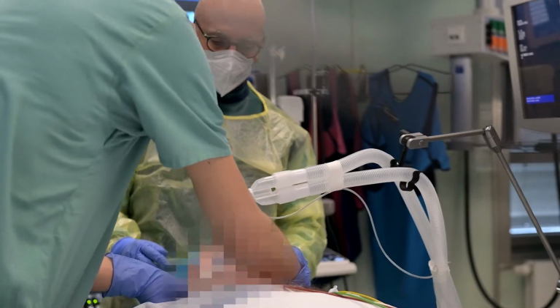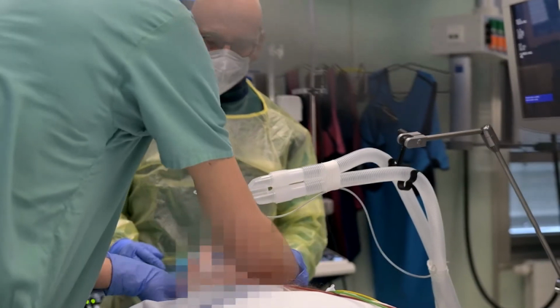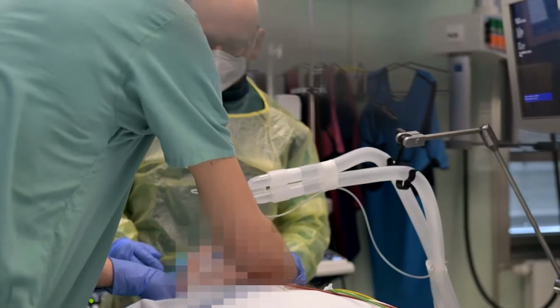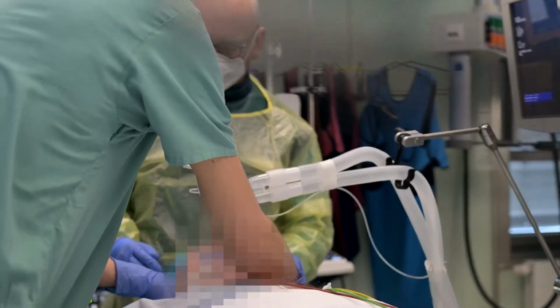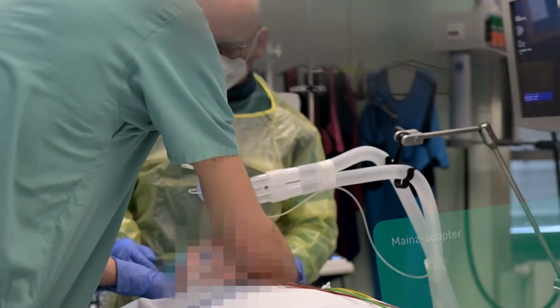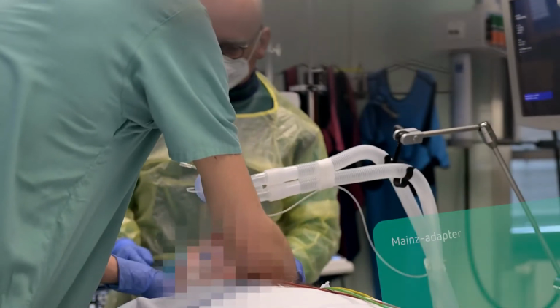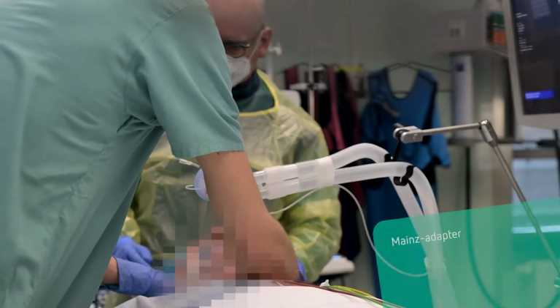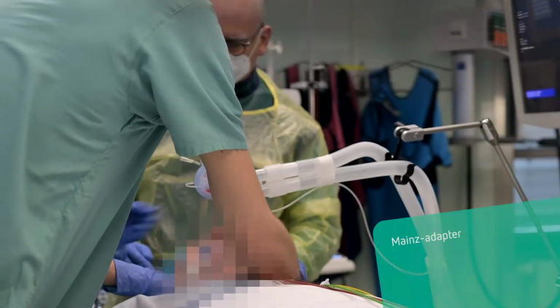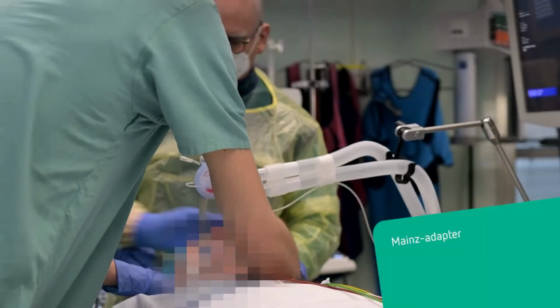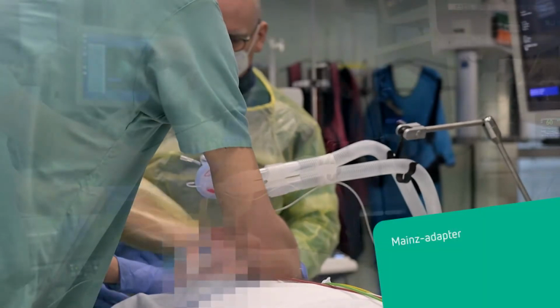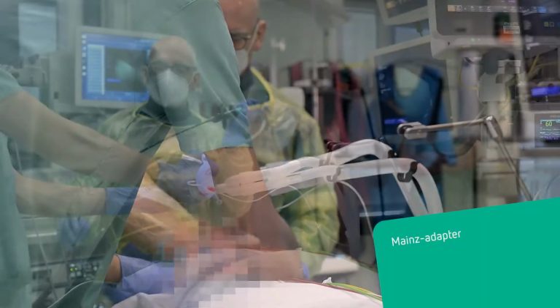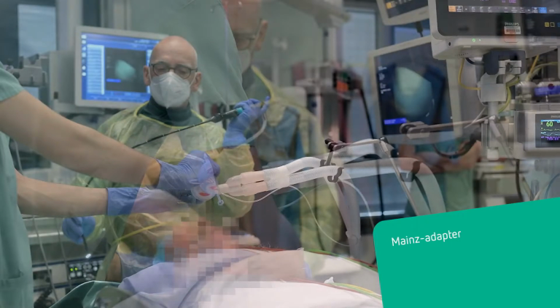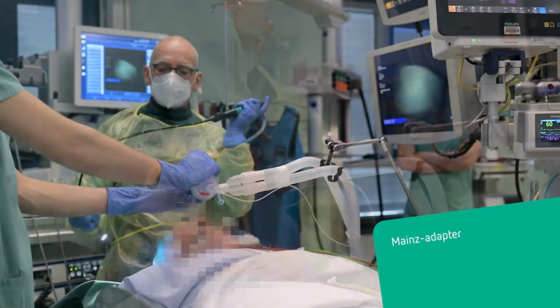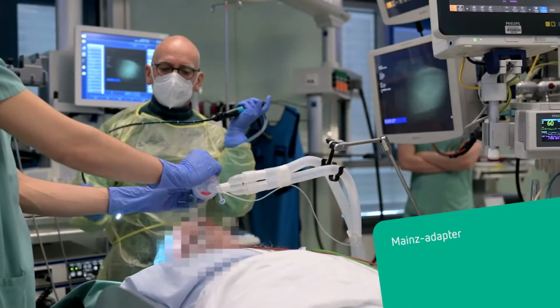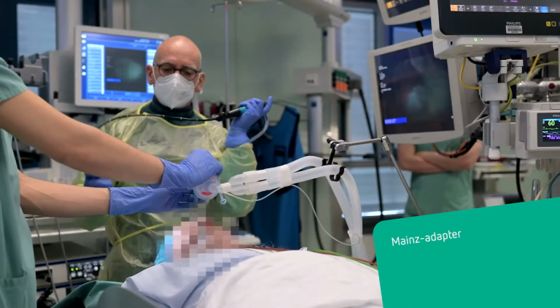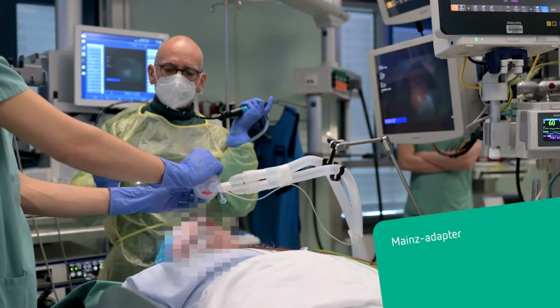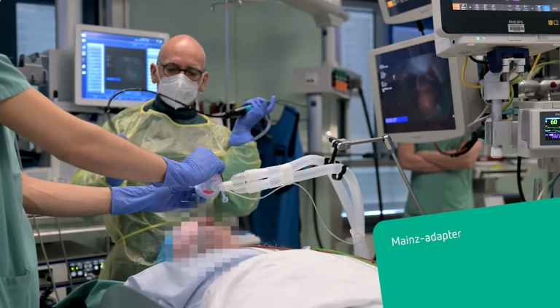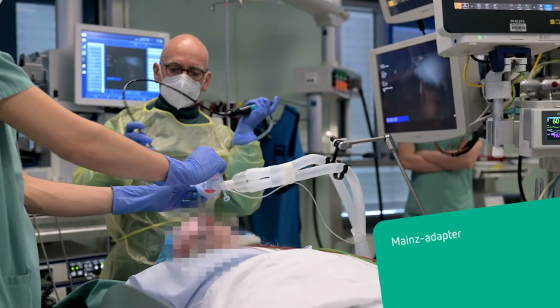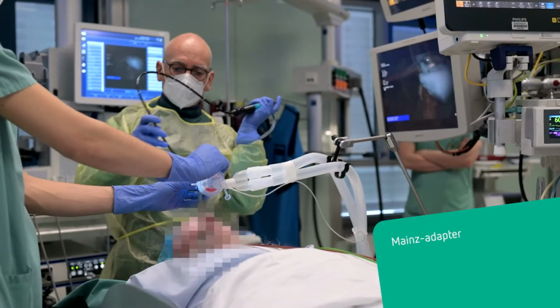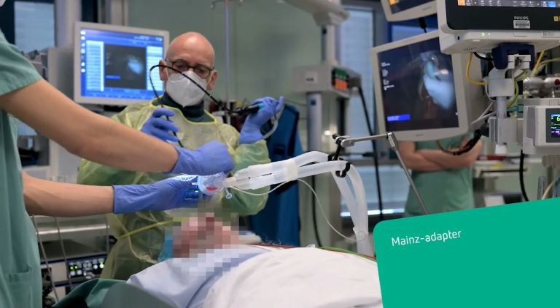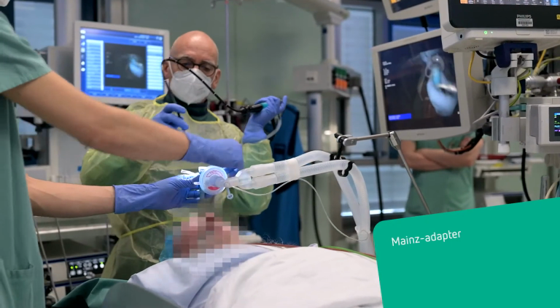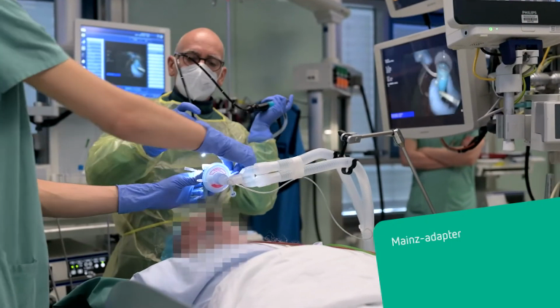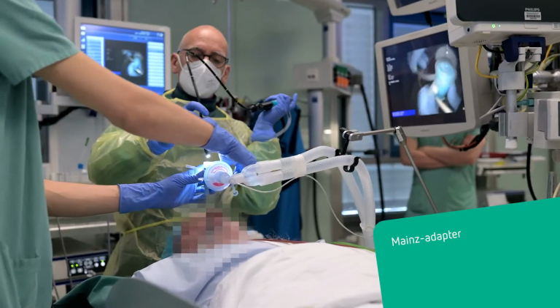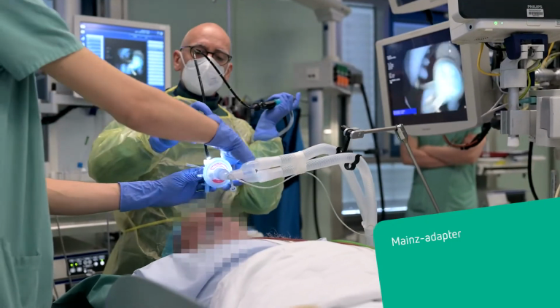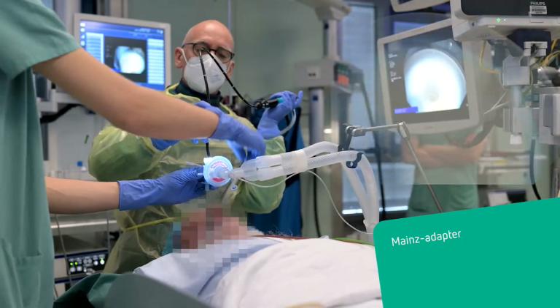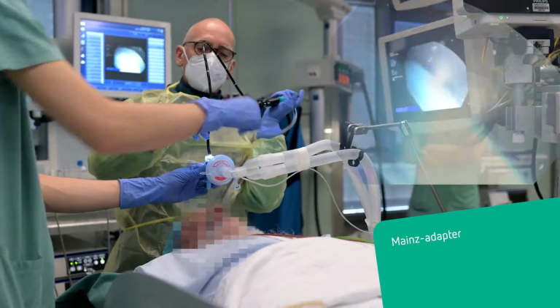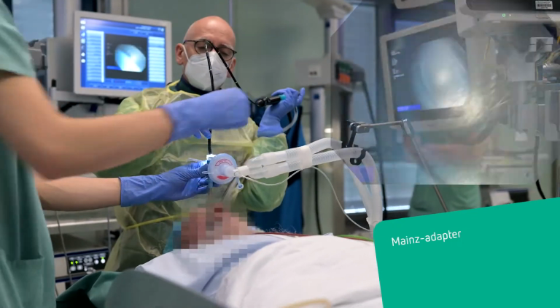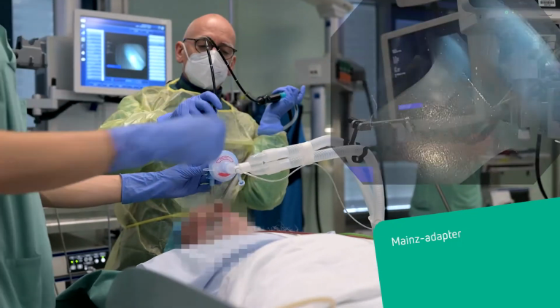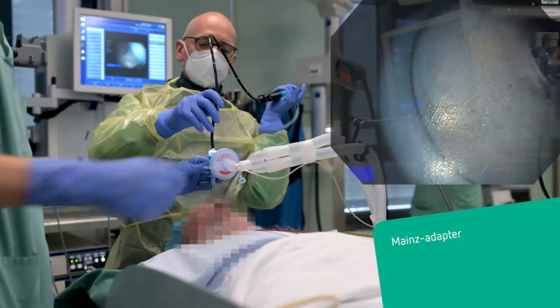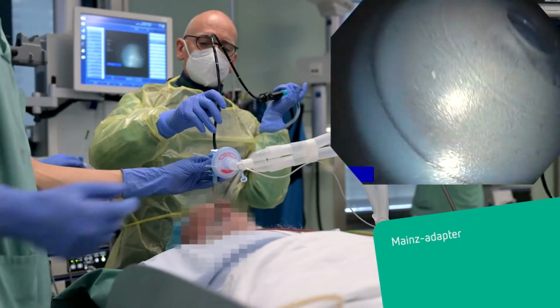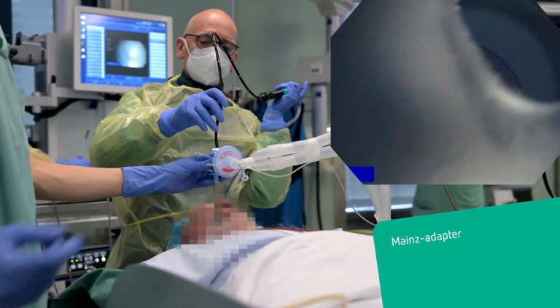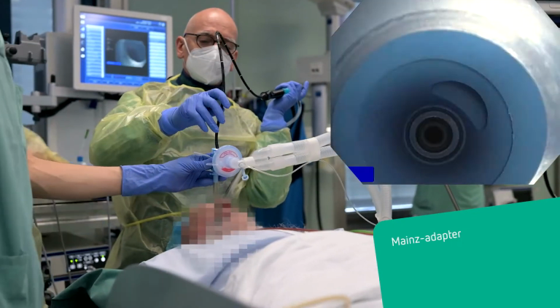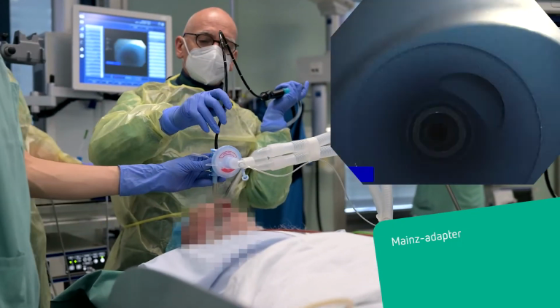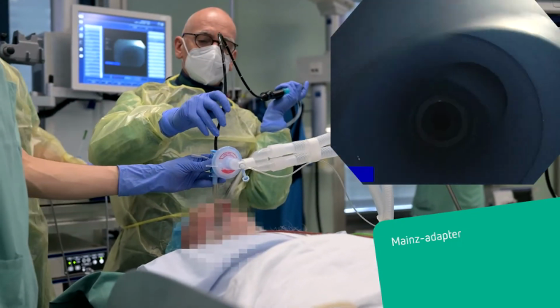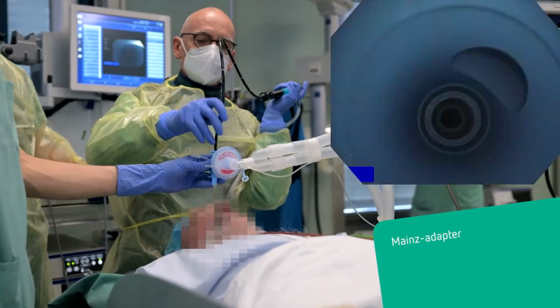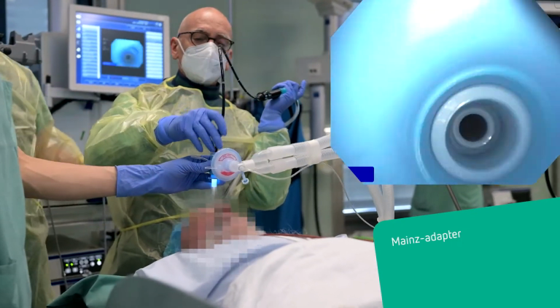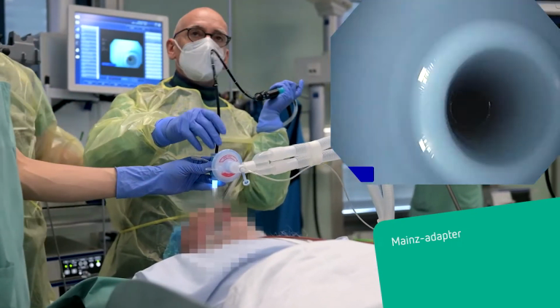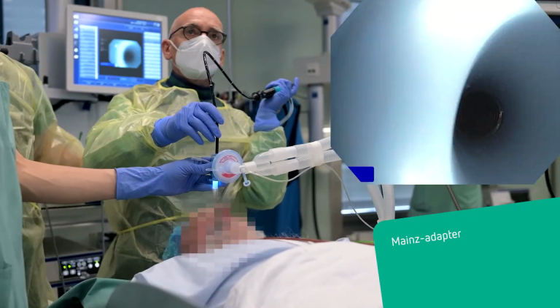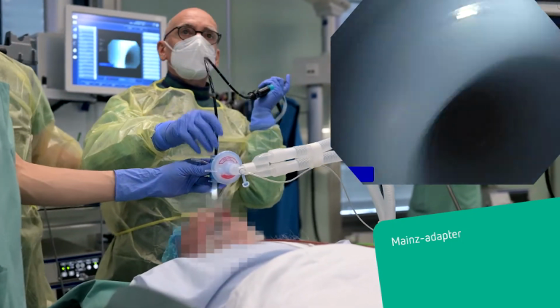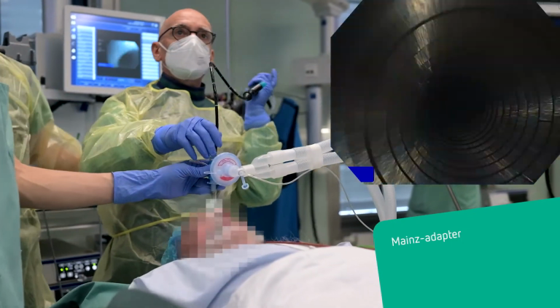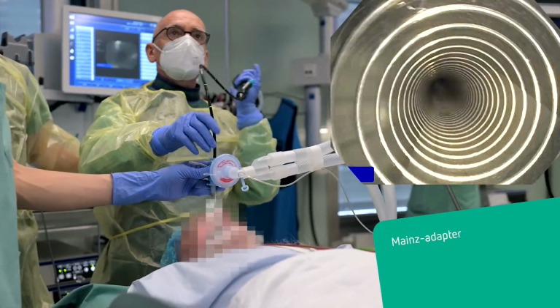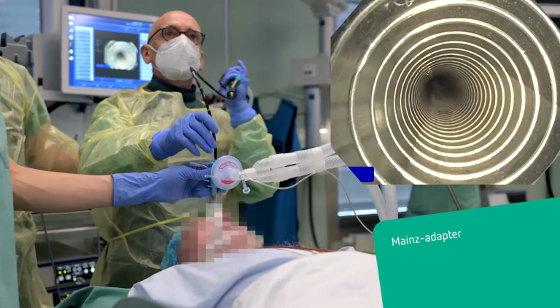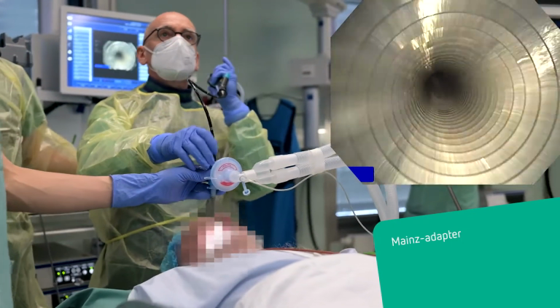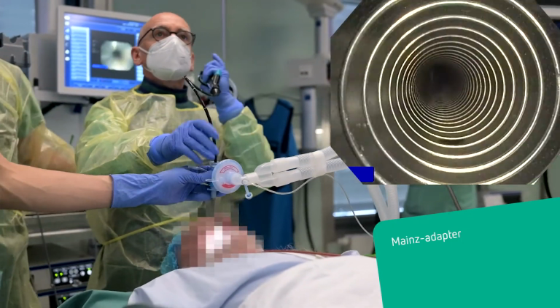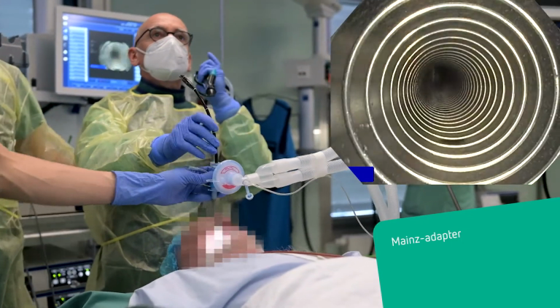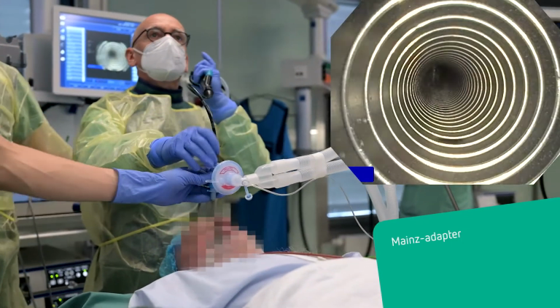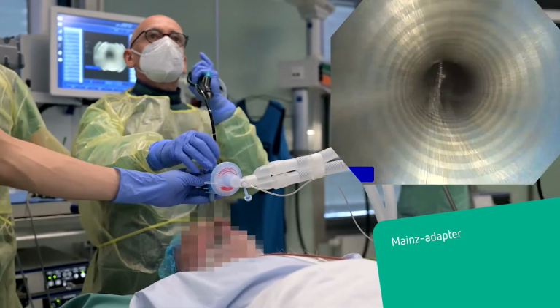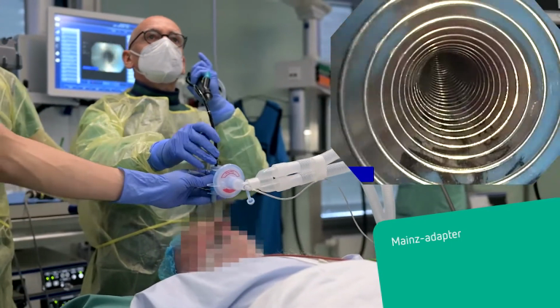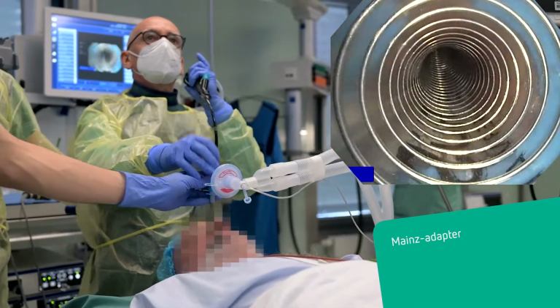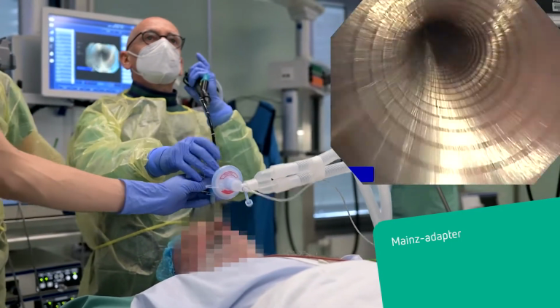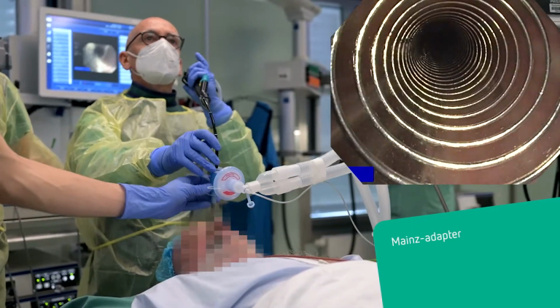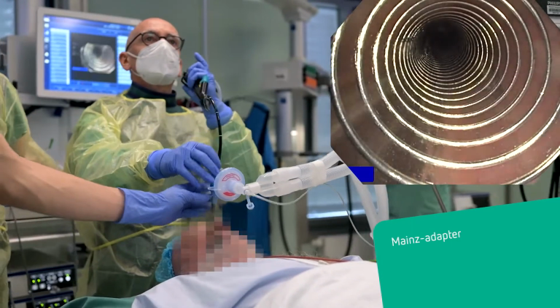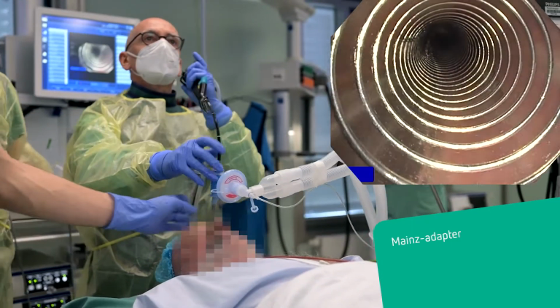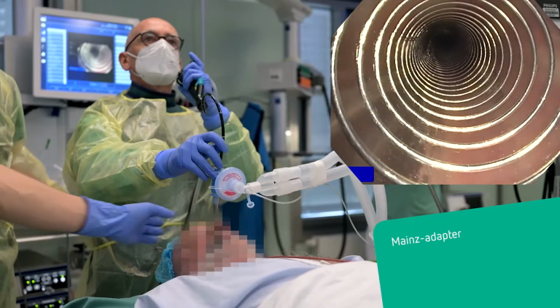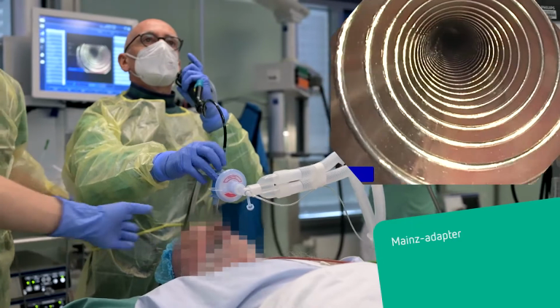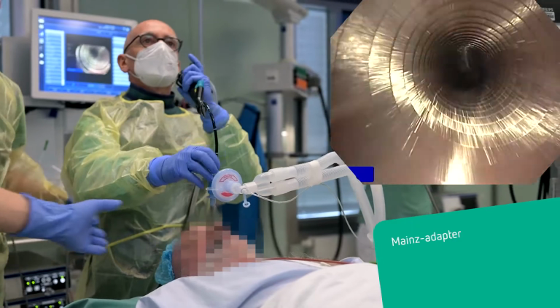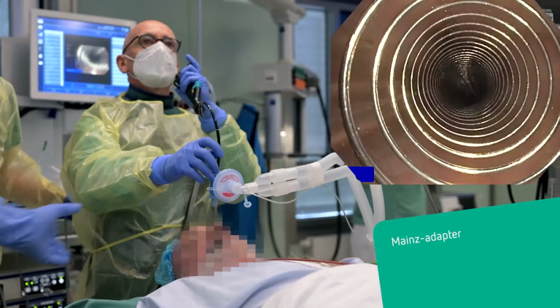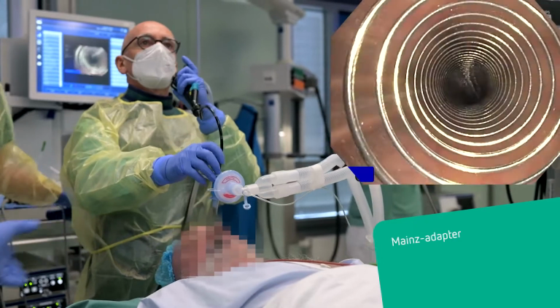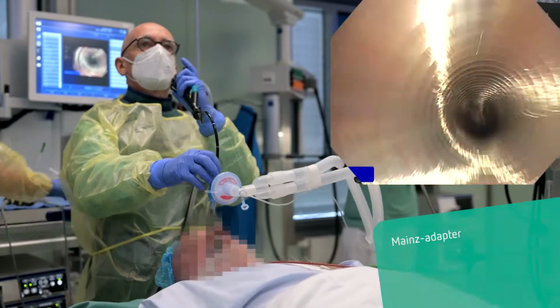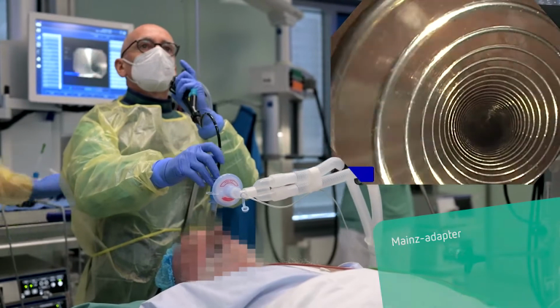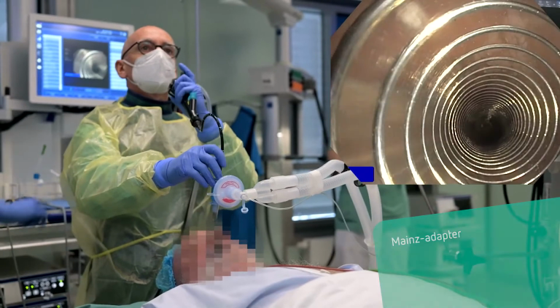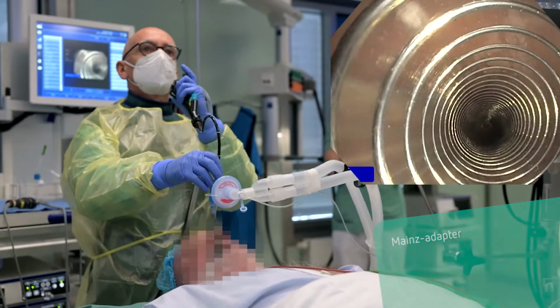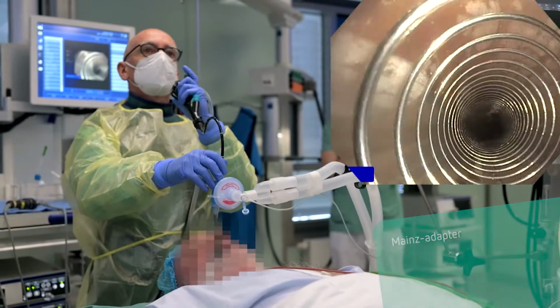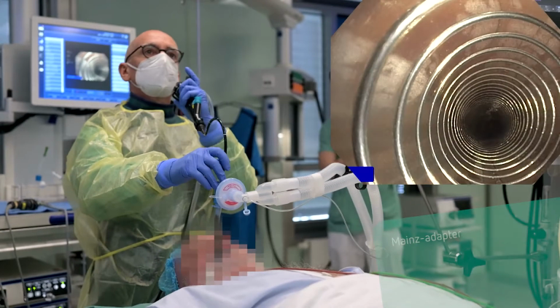In this case, a Mines adapter is used. After securing the airway, the bronchoscope is inserted to inspect it.